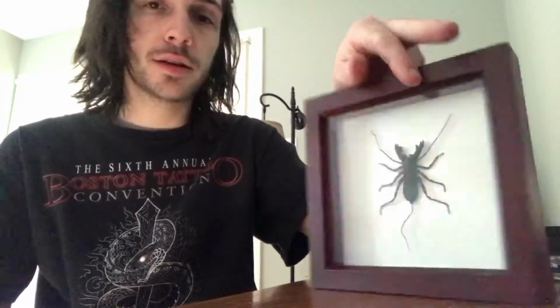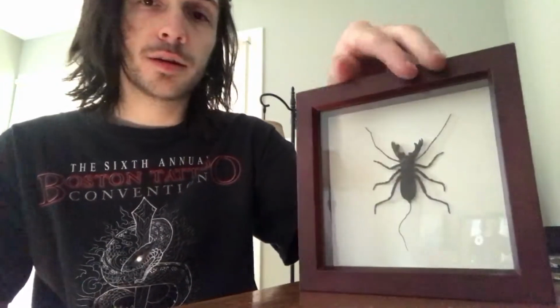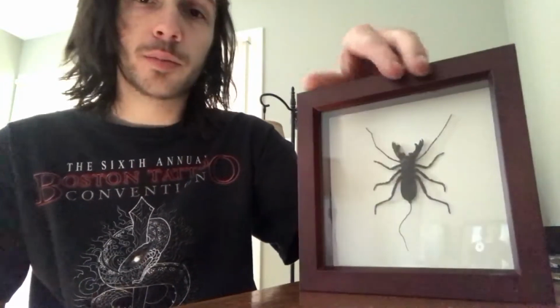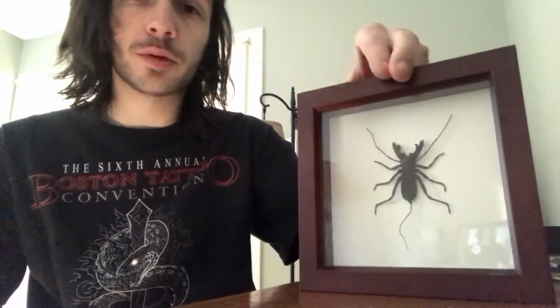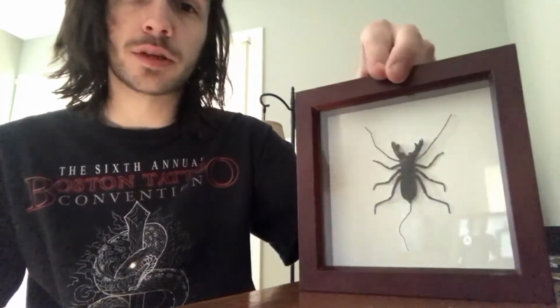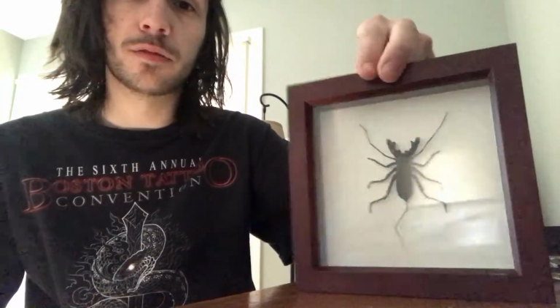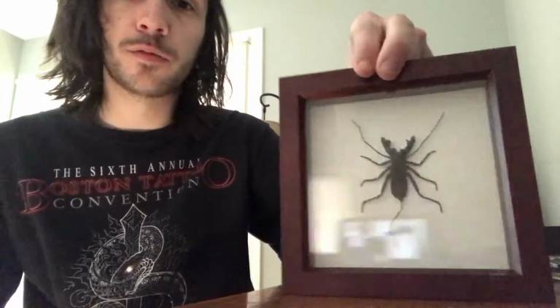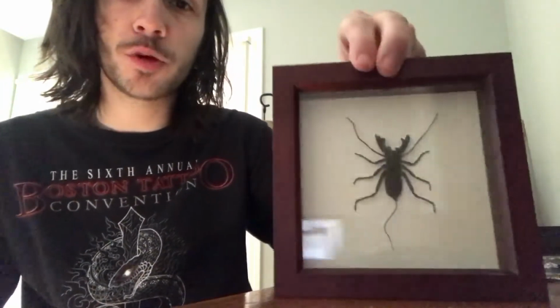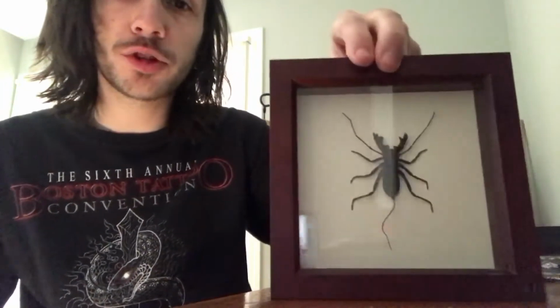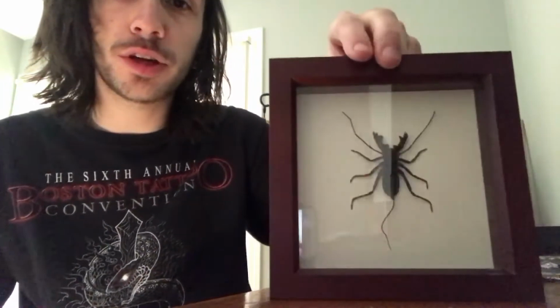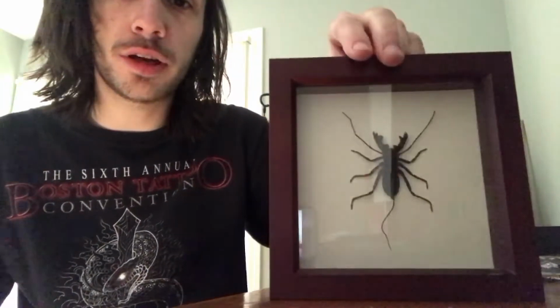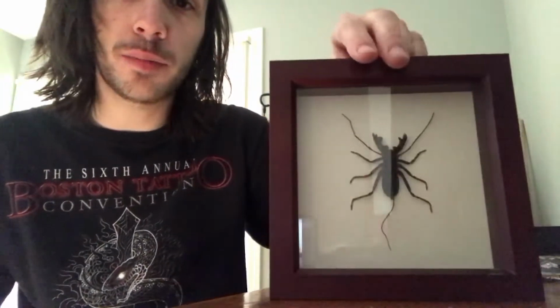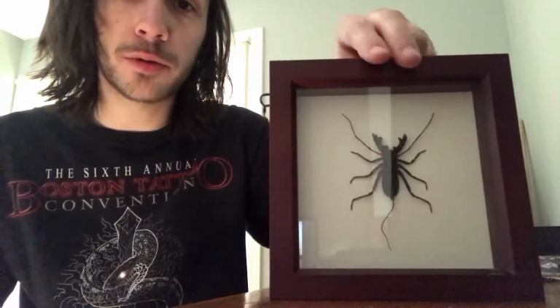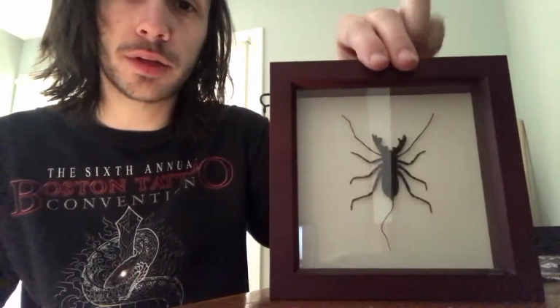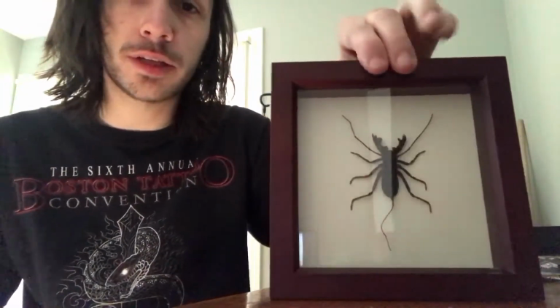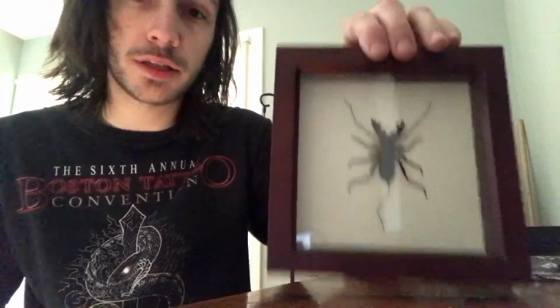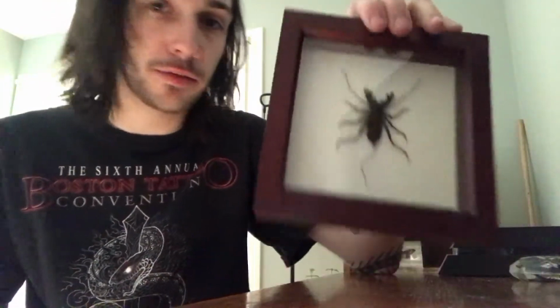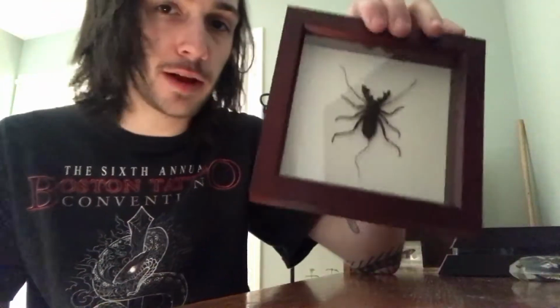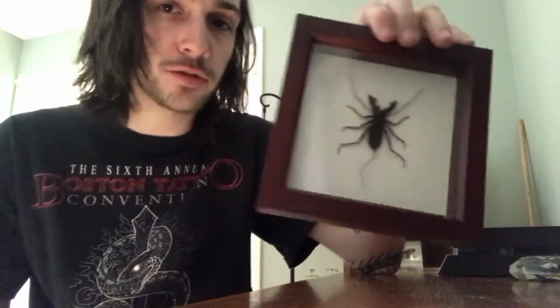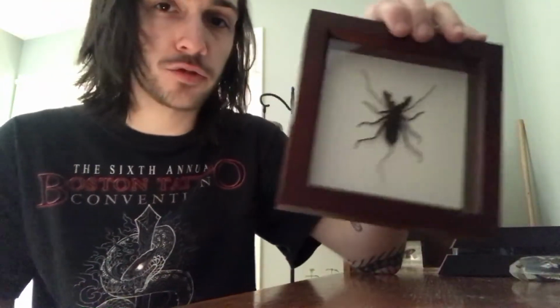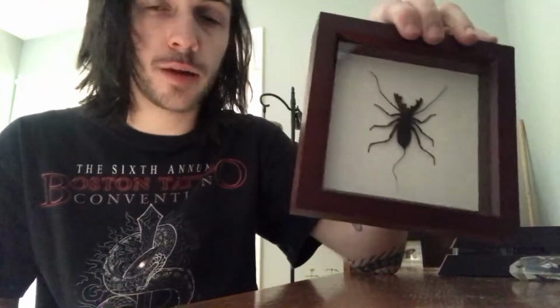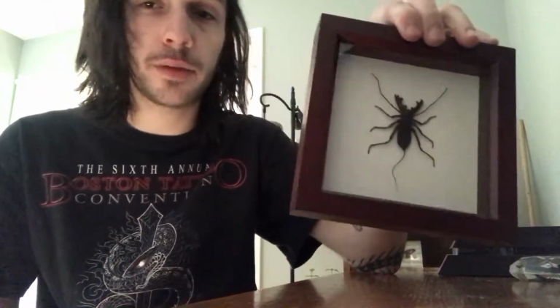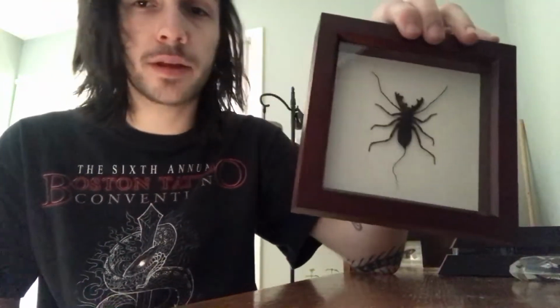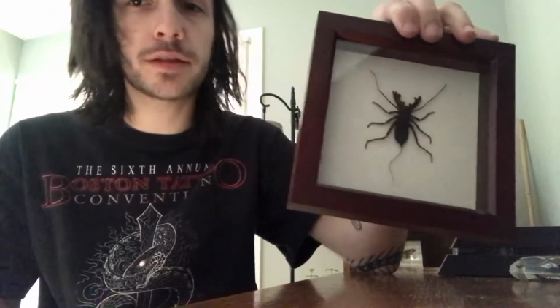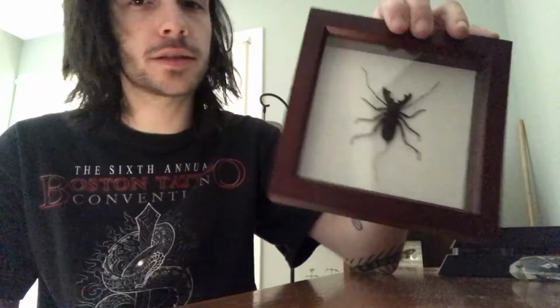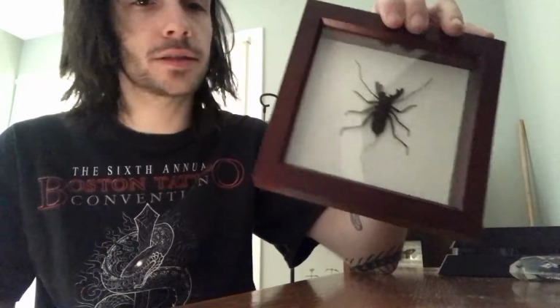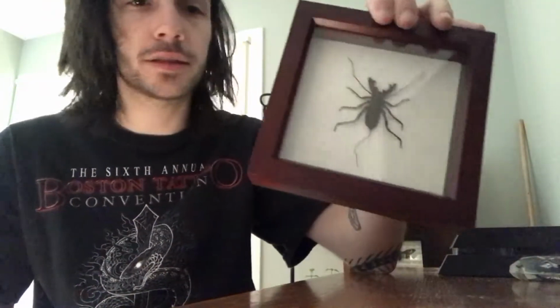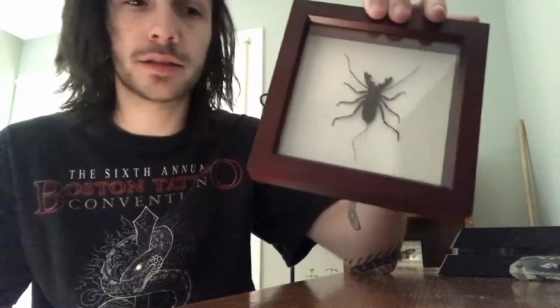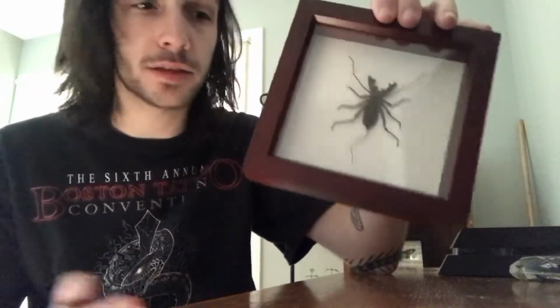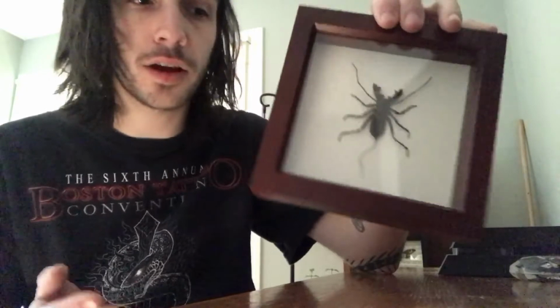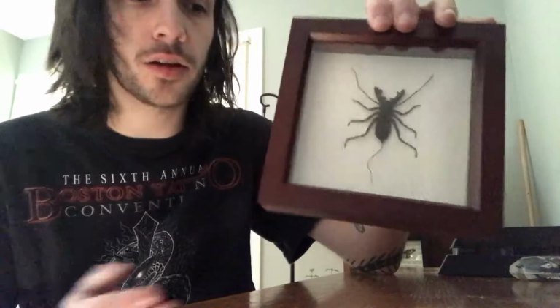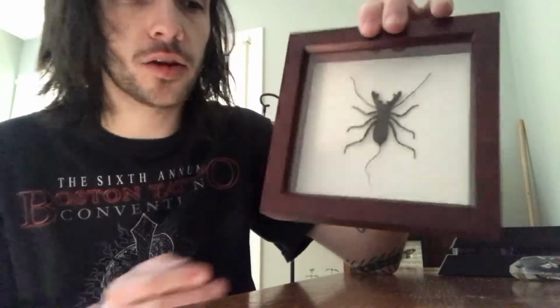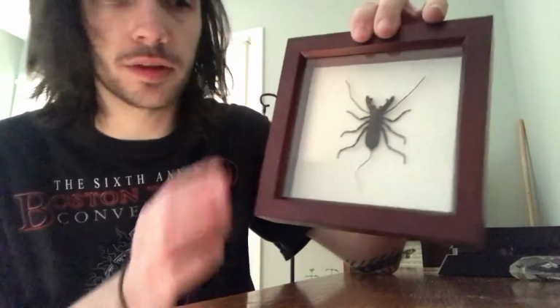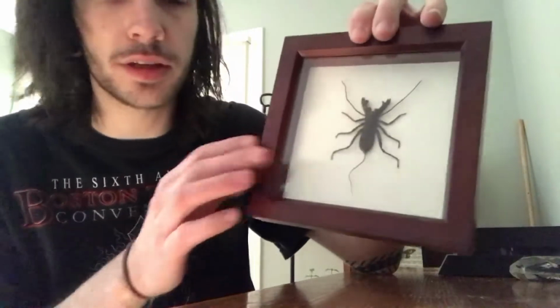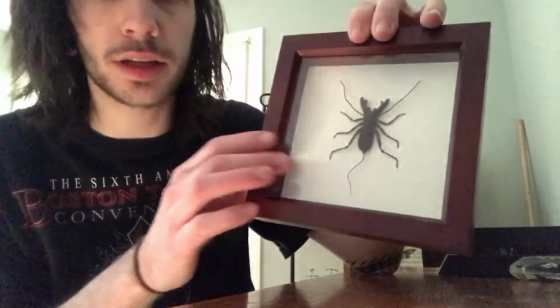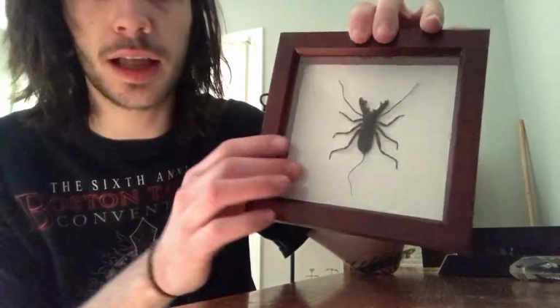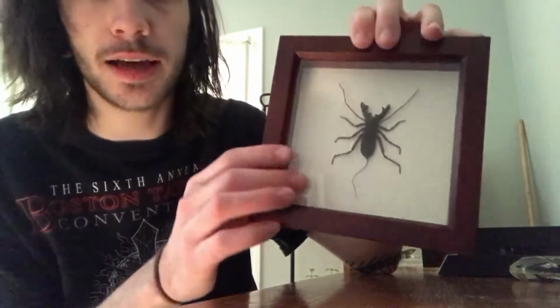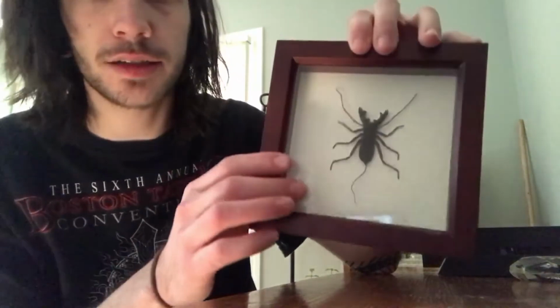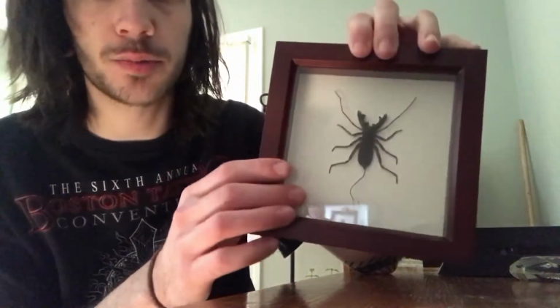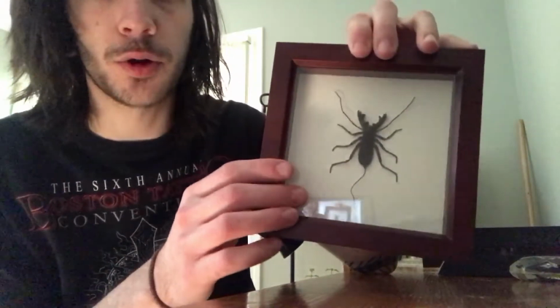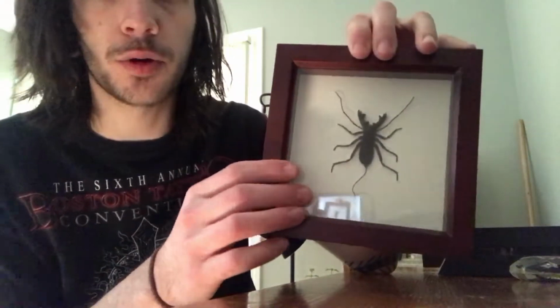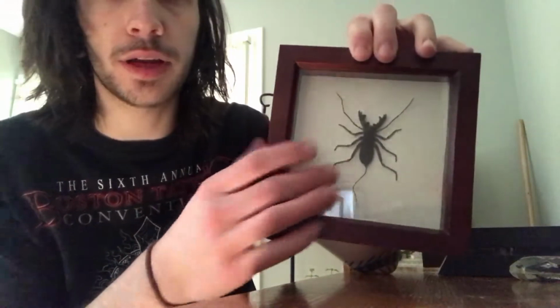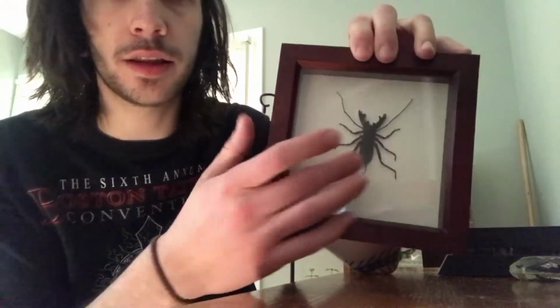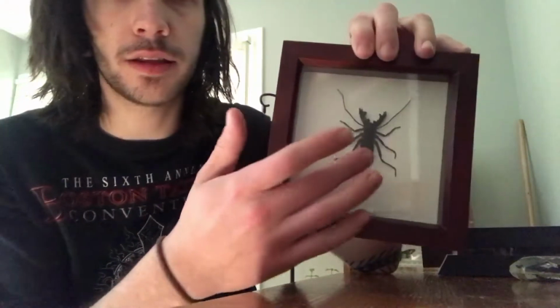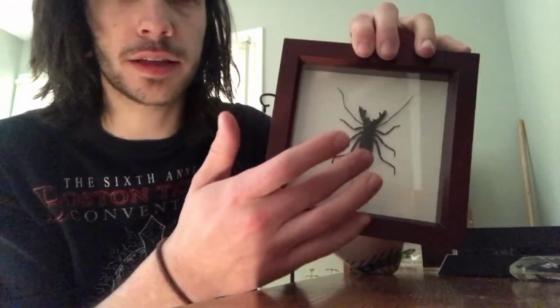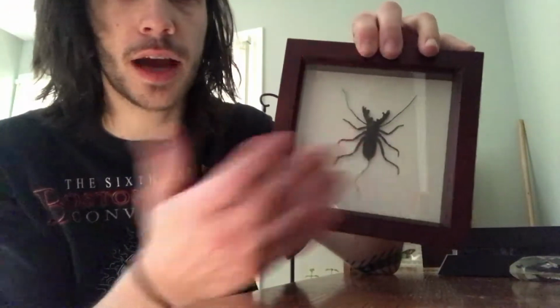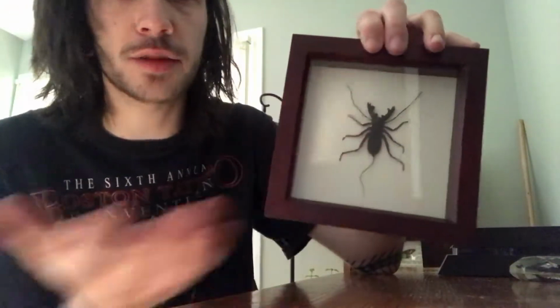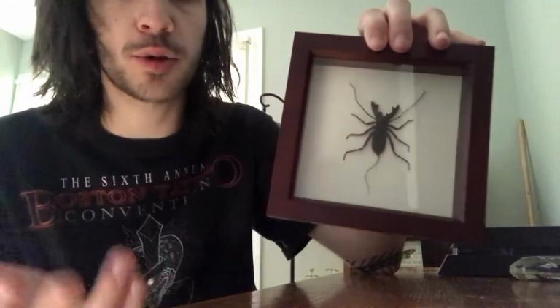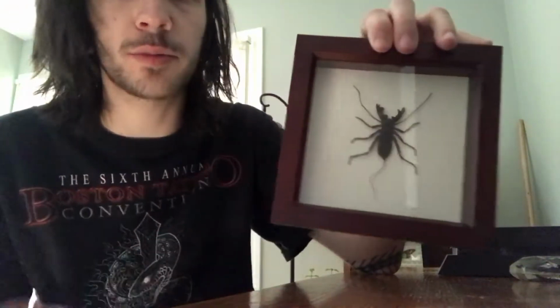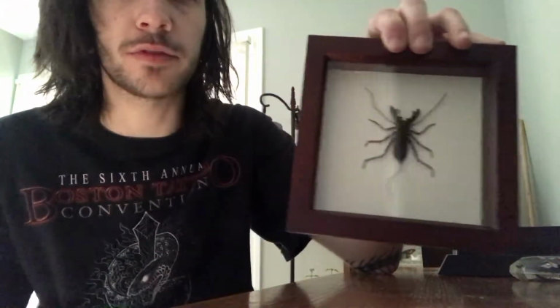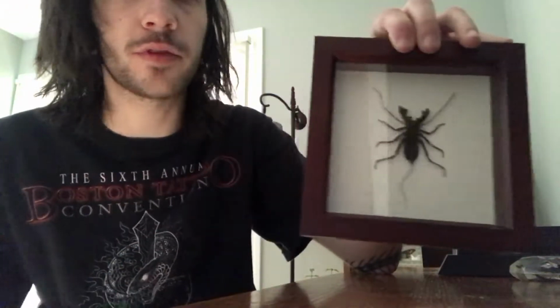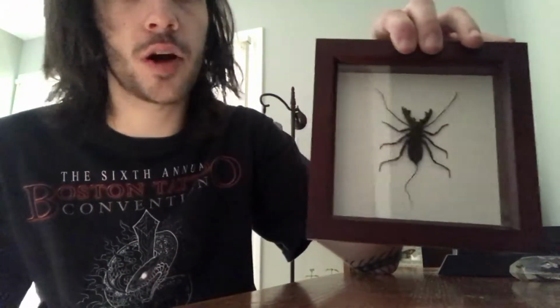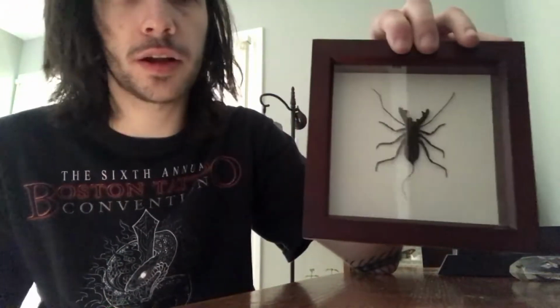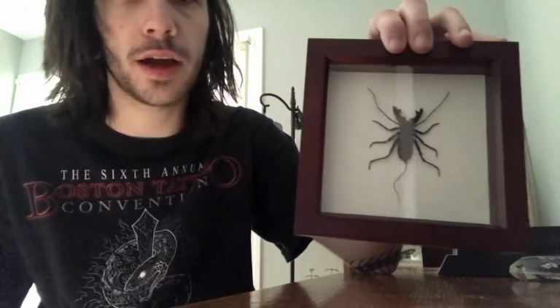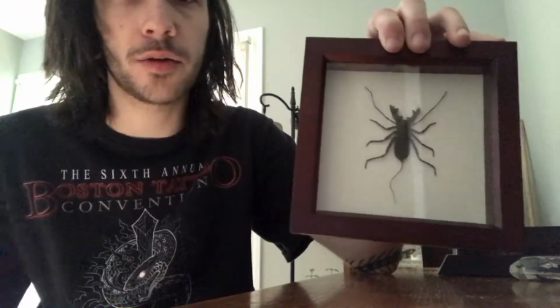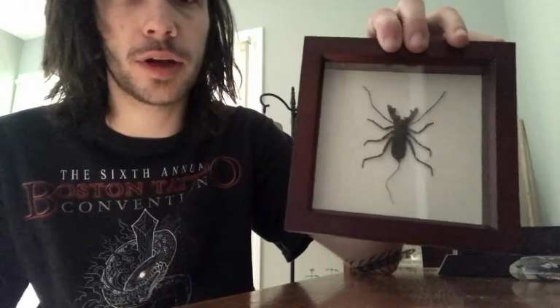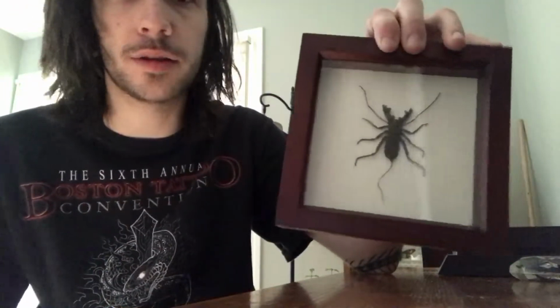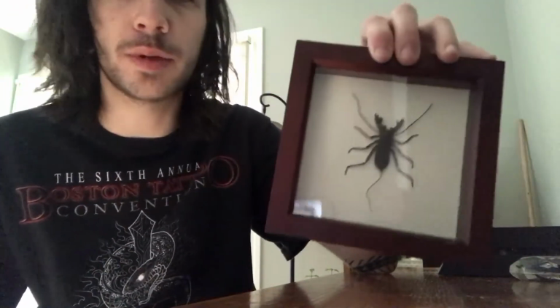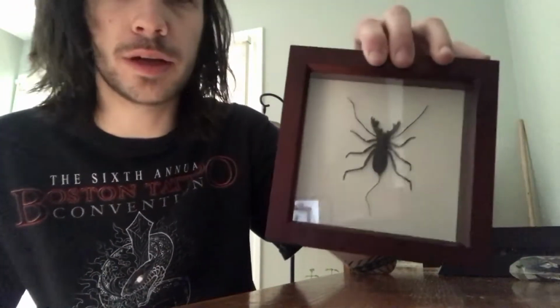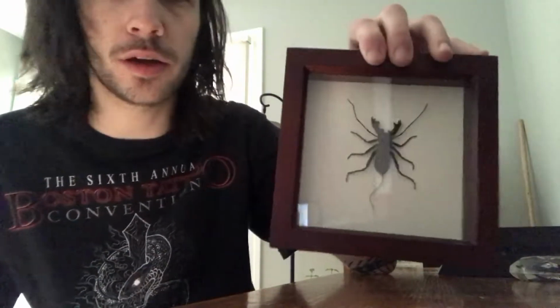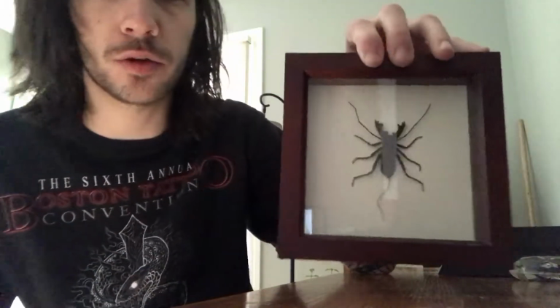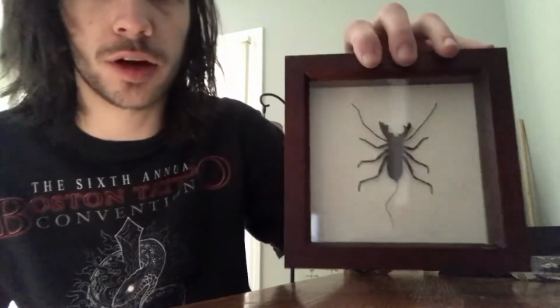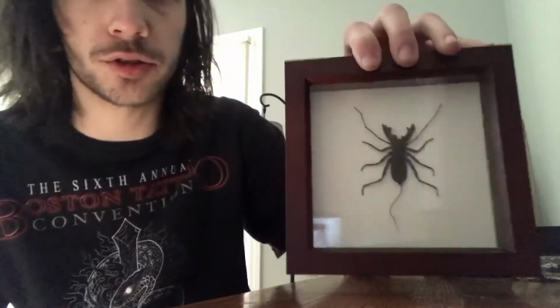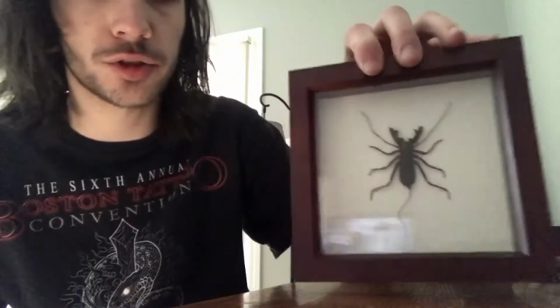But what's unfortunate about this is if I drop this, it's all over — the glass is broken and this guy's probably falling out and being crushed.